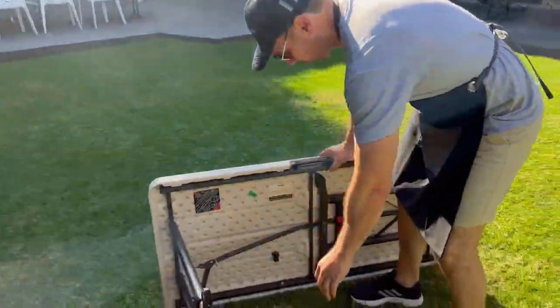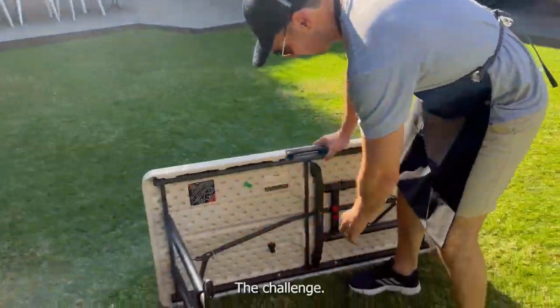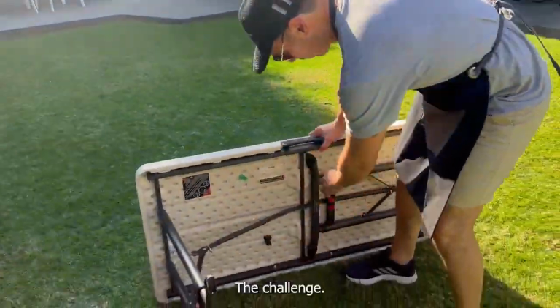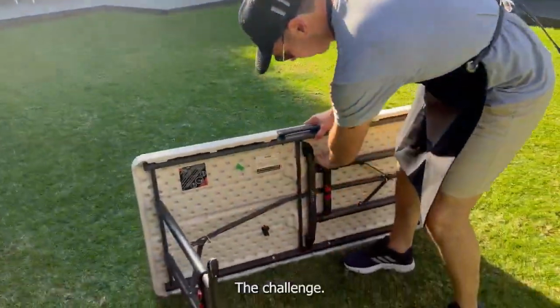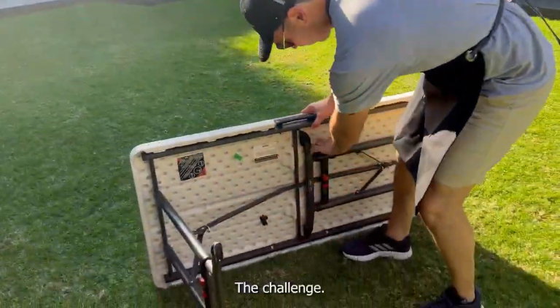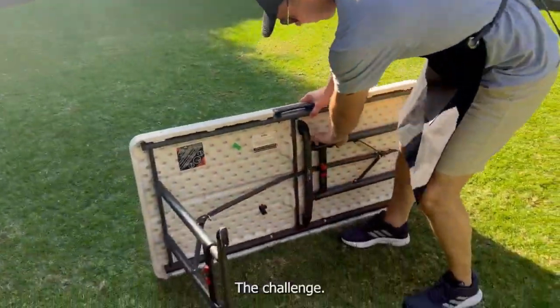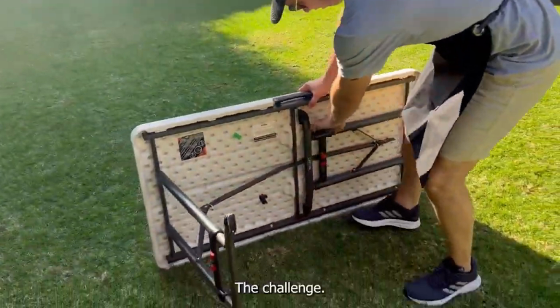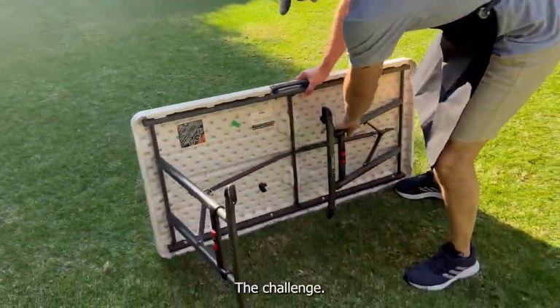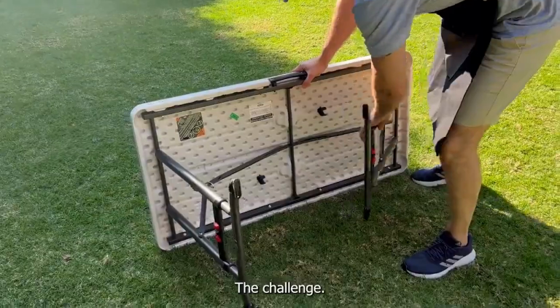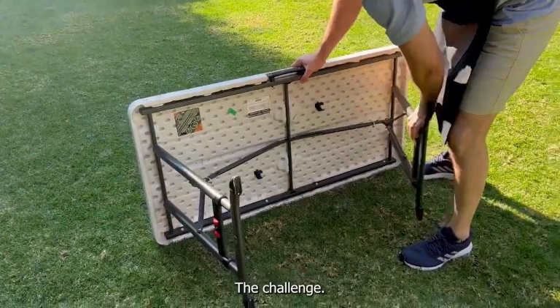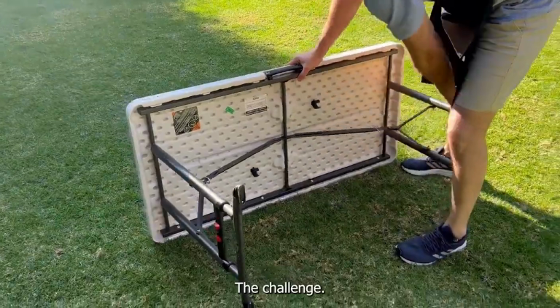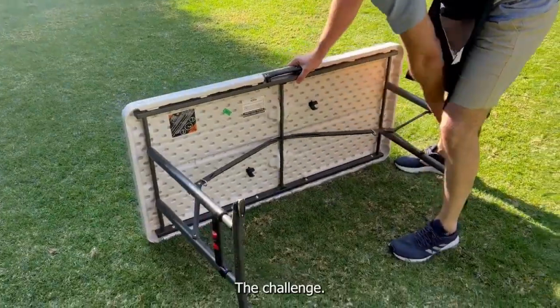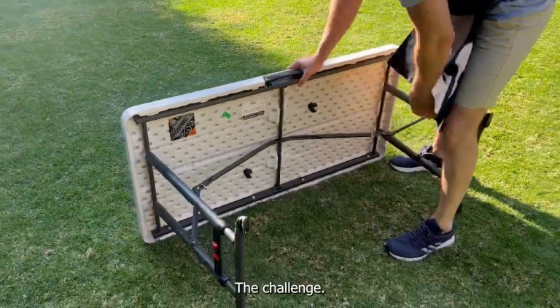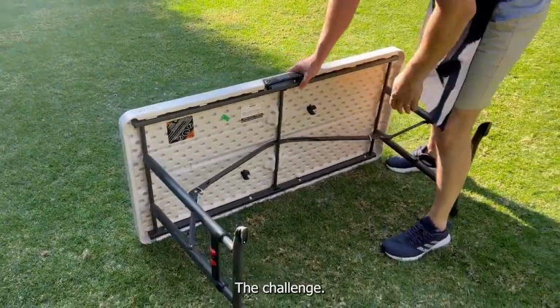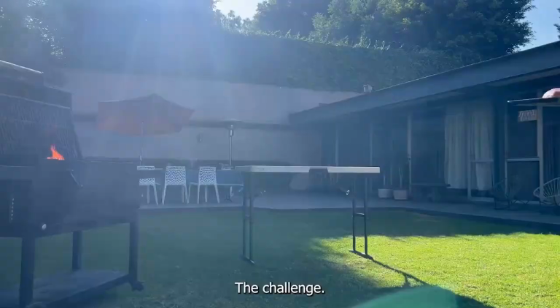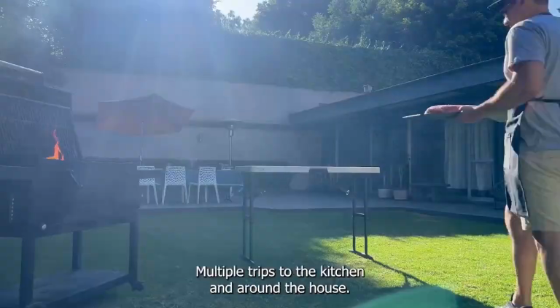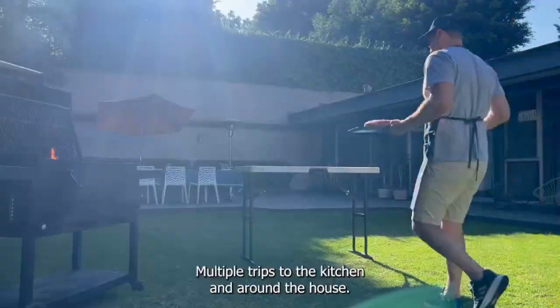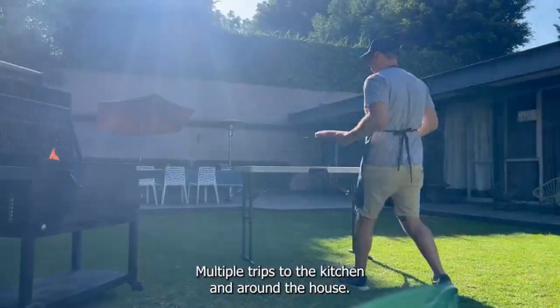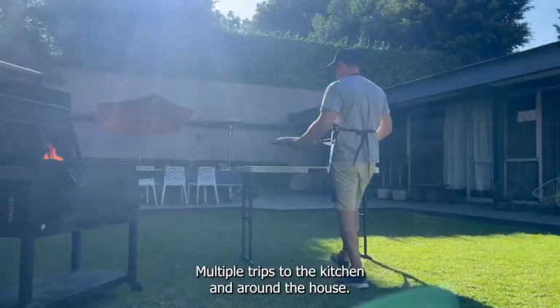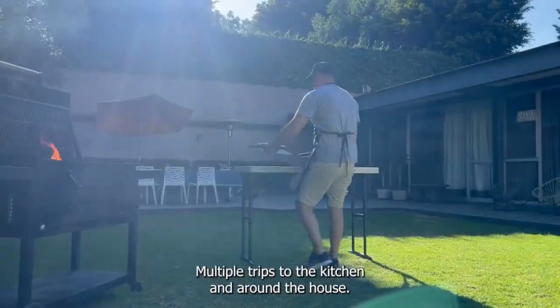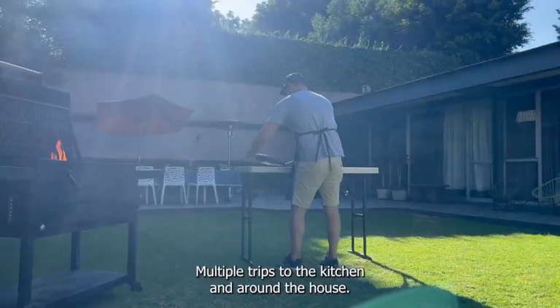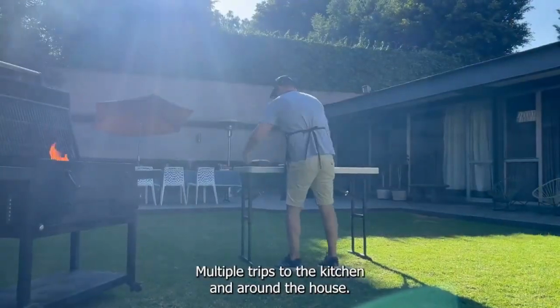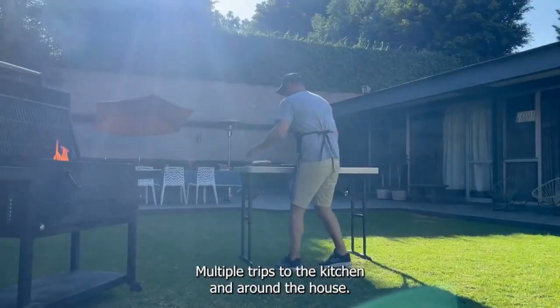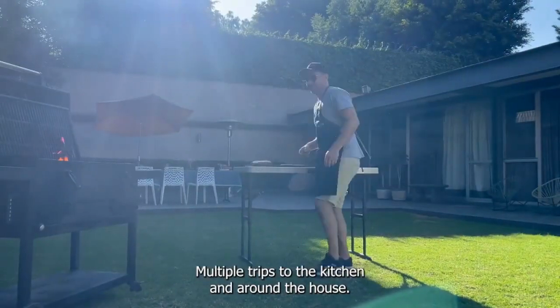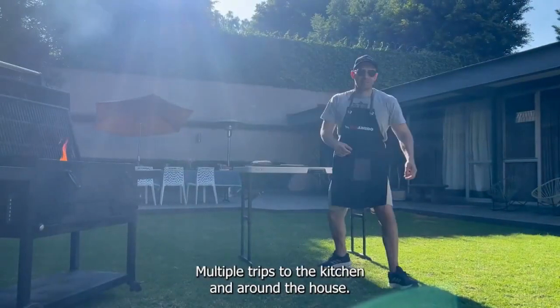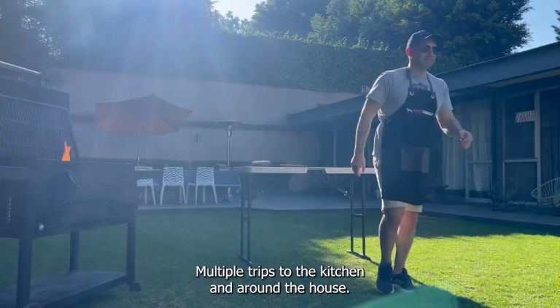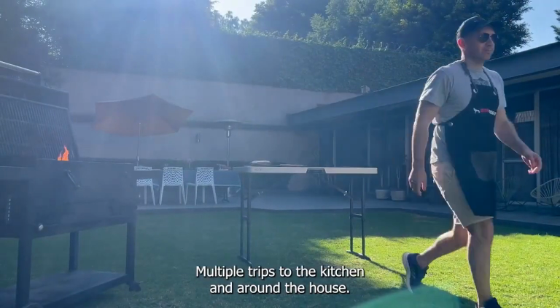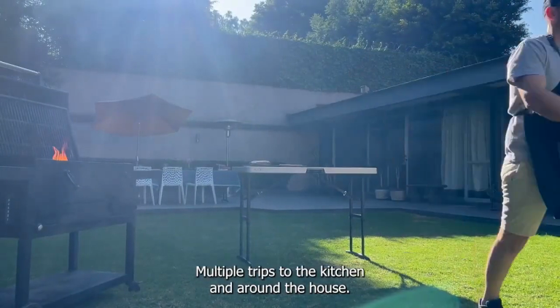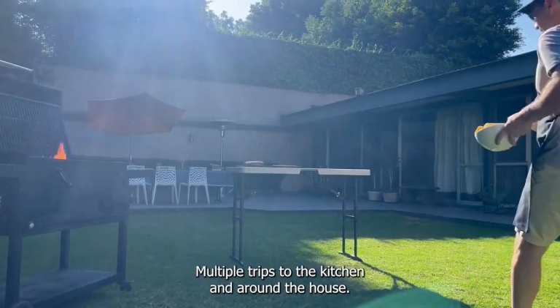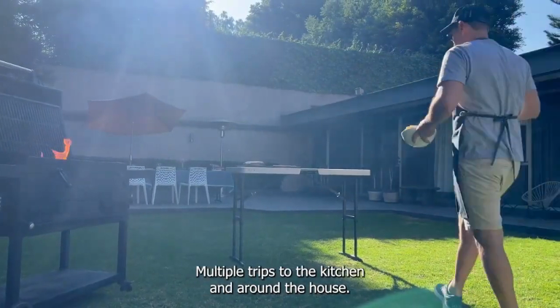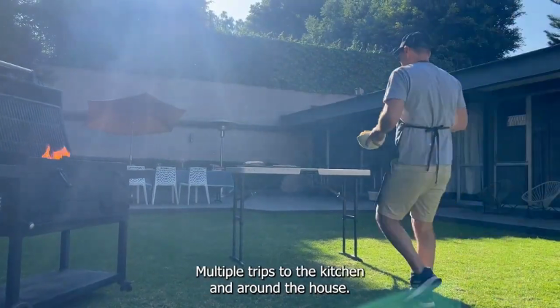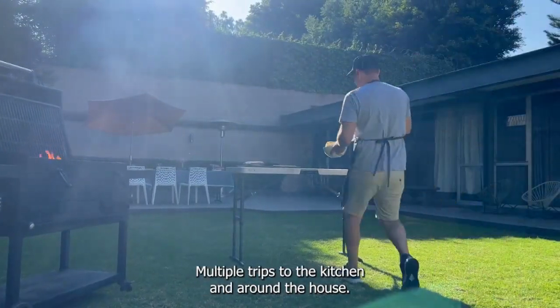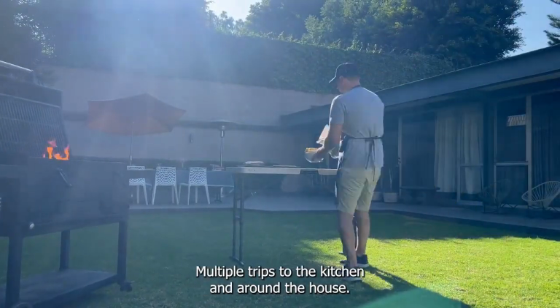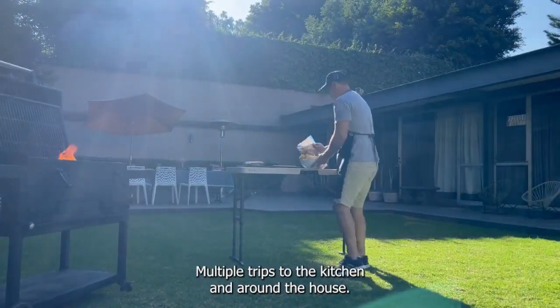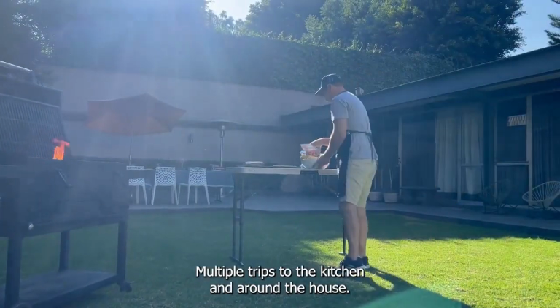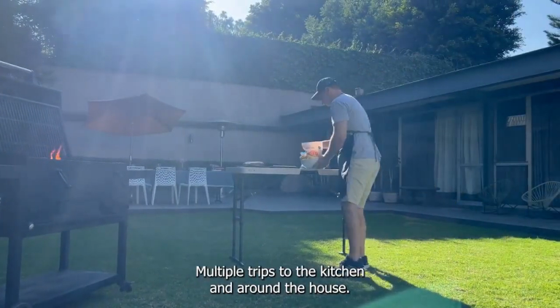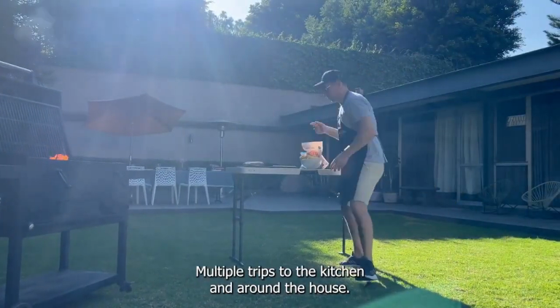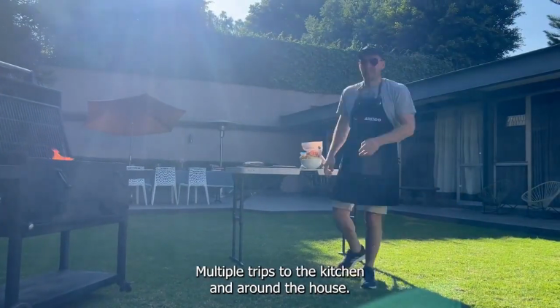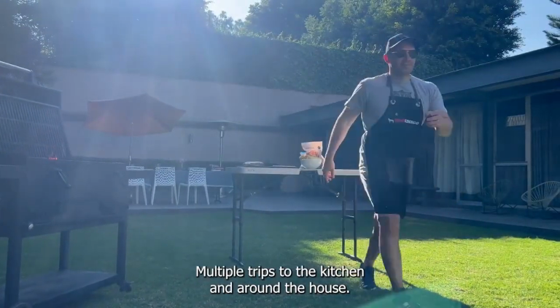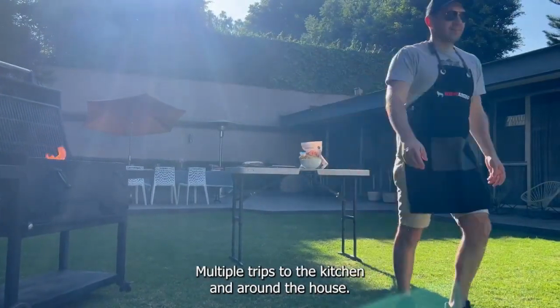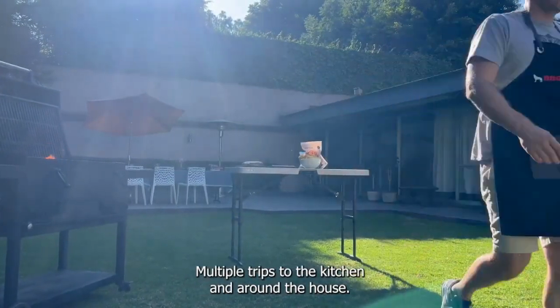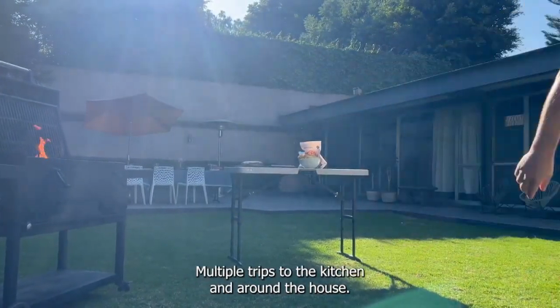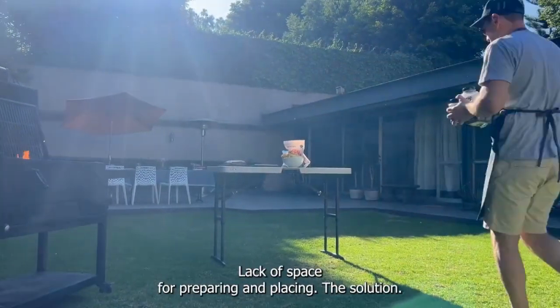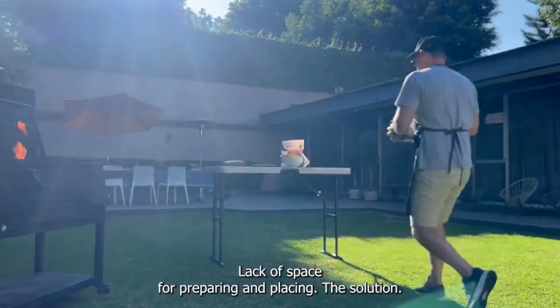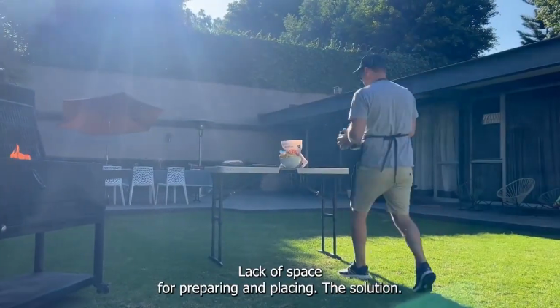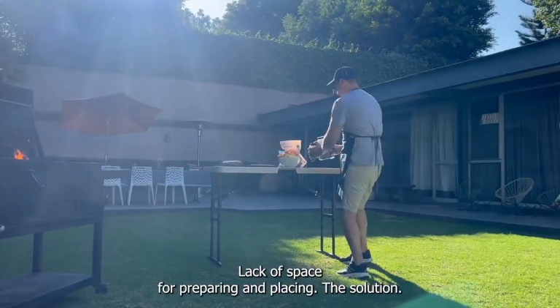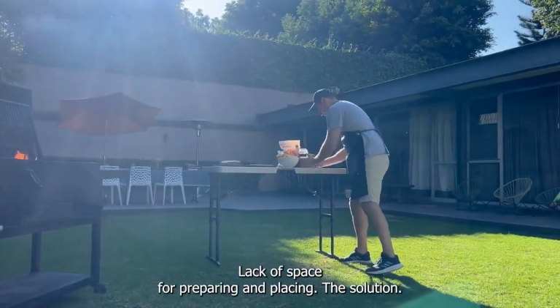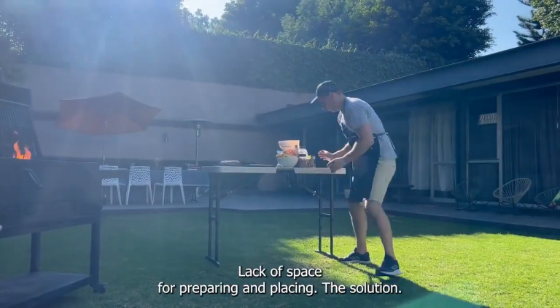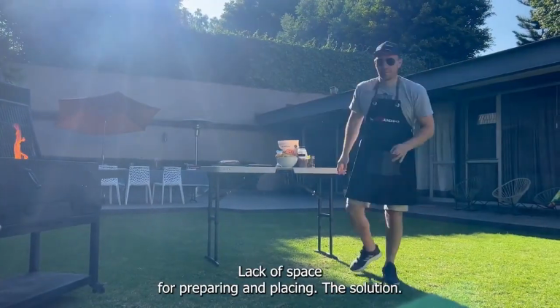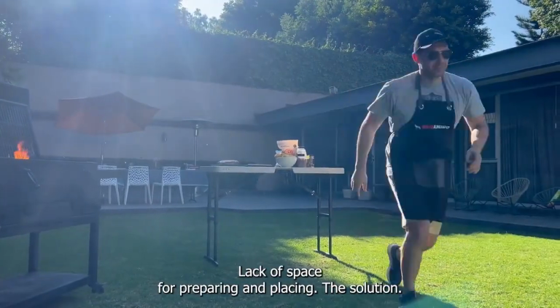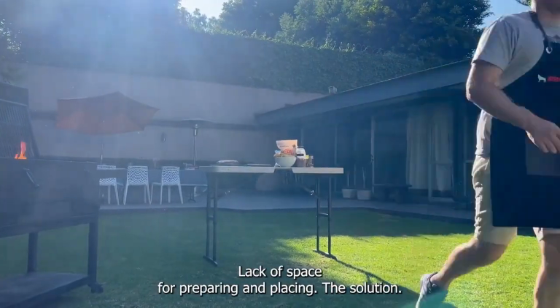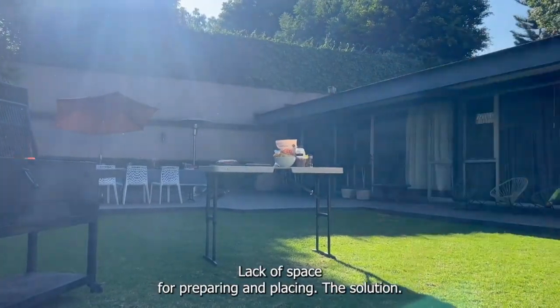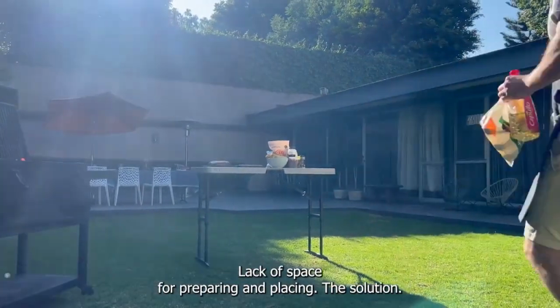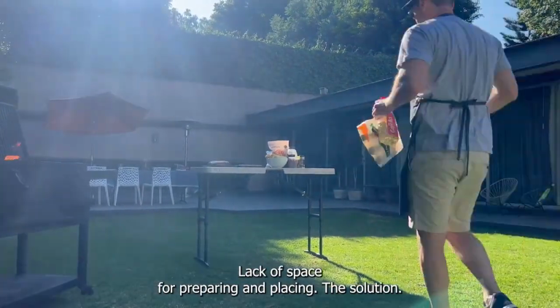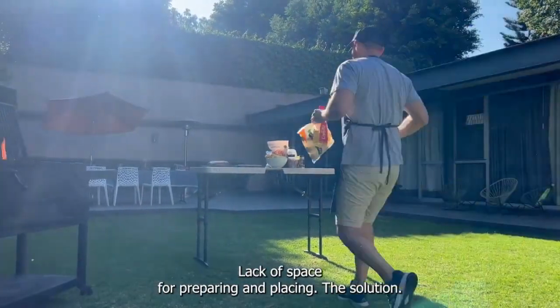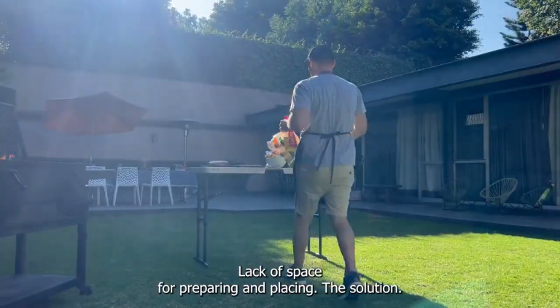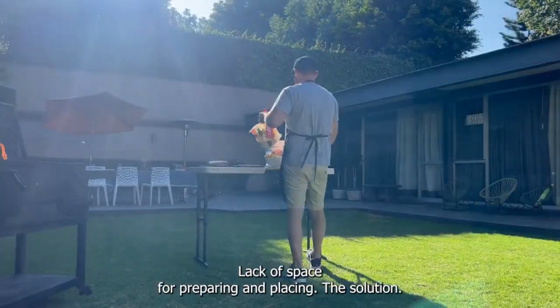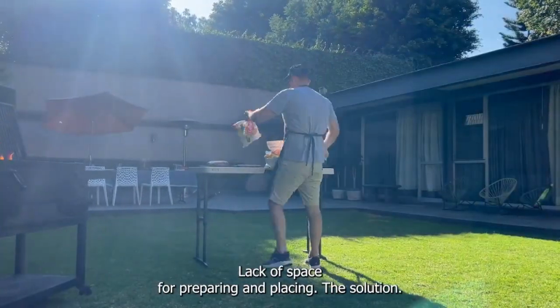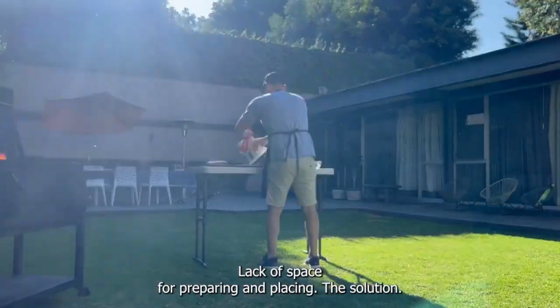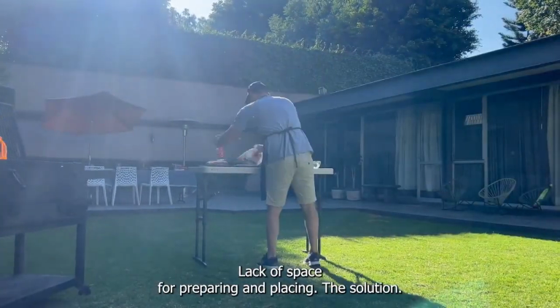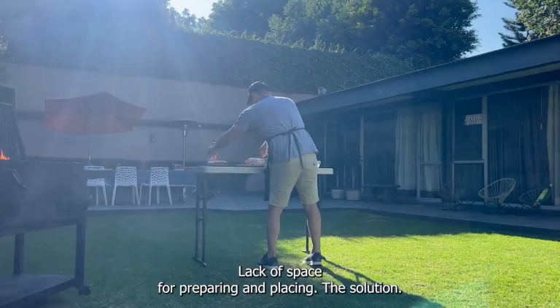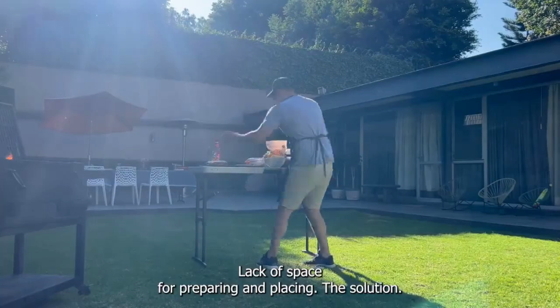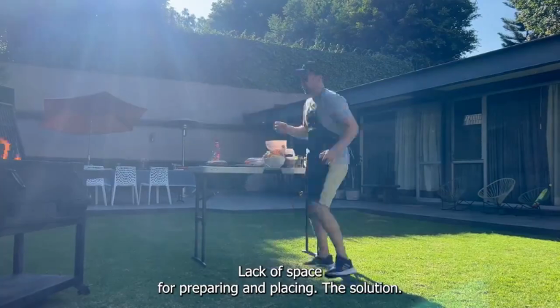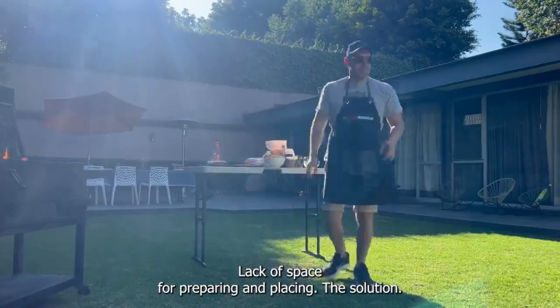The Challenge: multiple trips to the kitchen and around the house, and lack of space for preparing and placing.